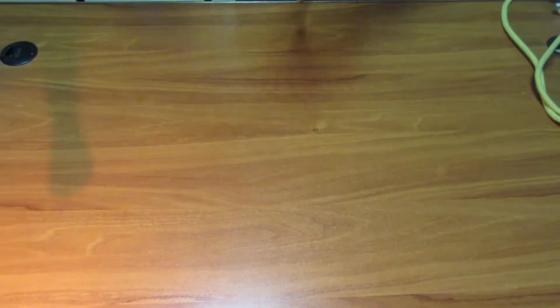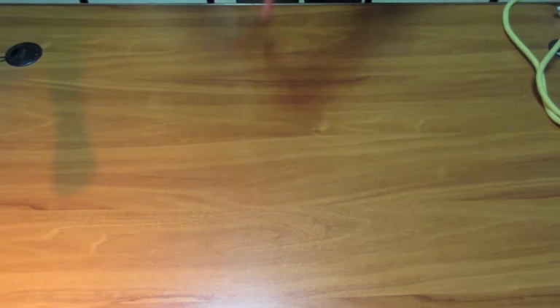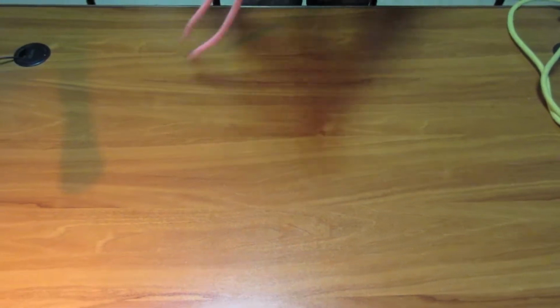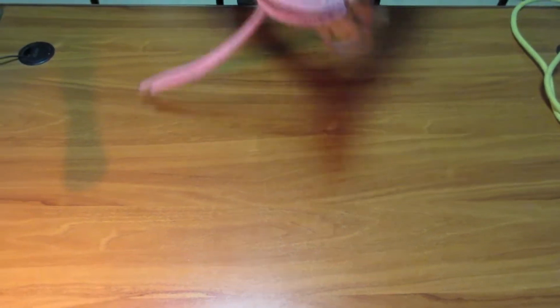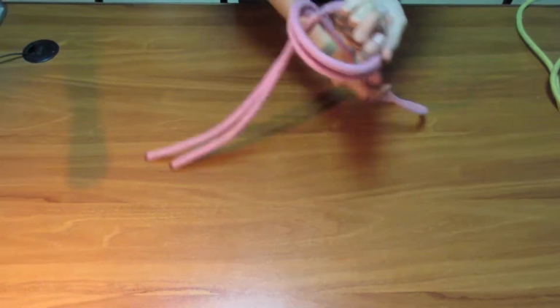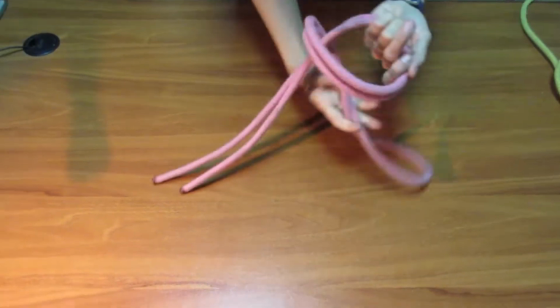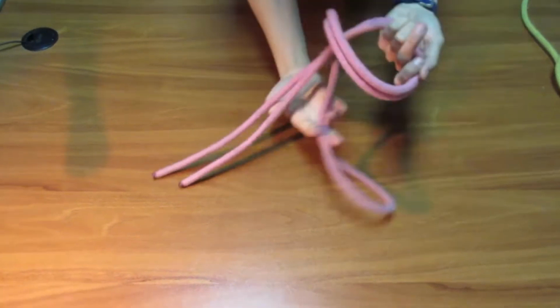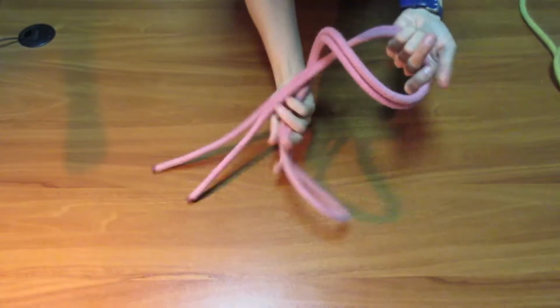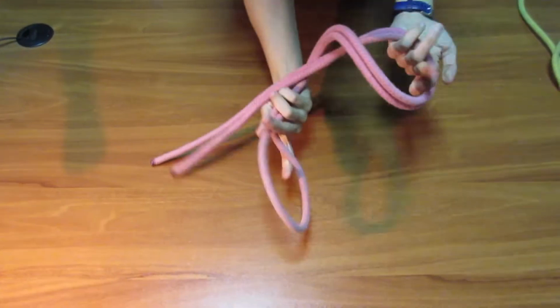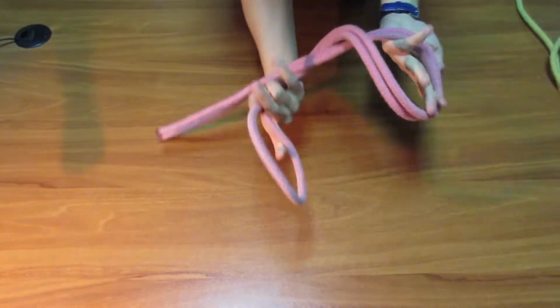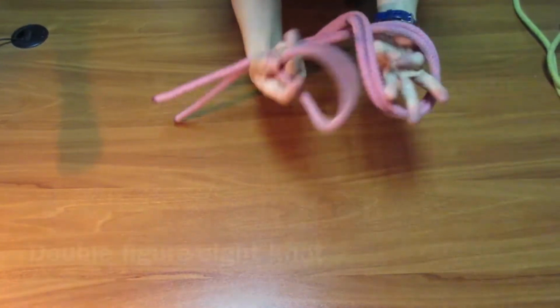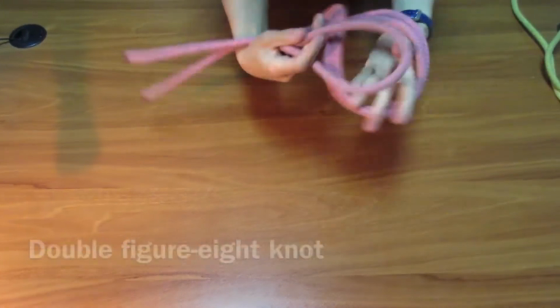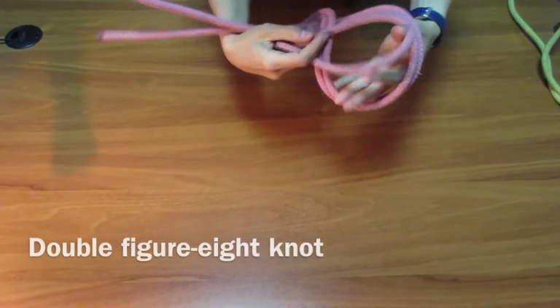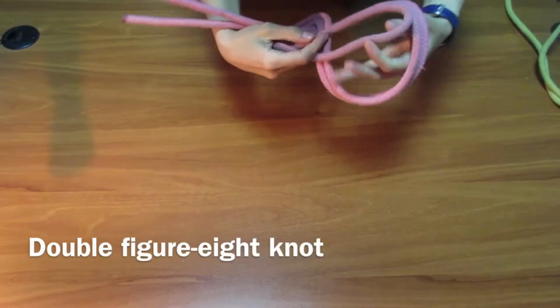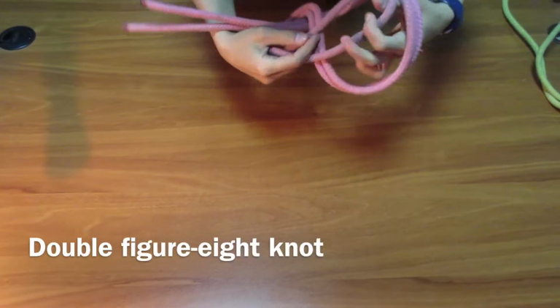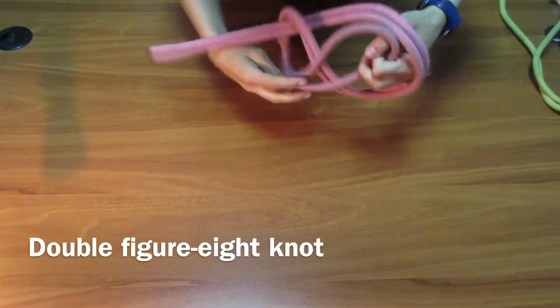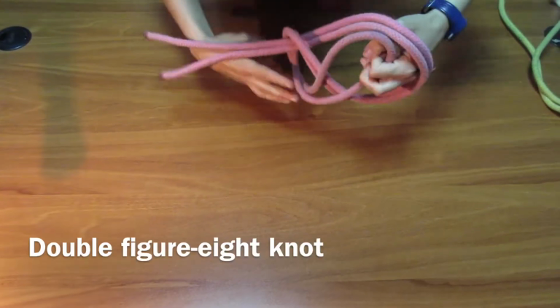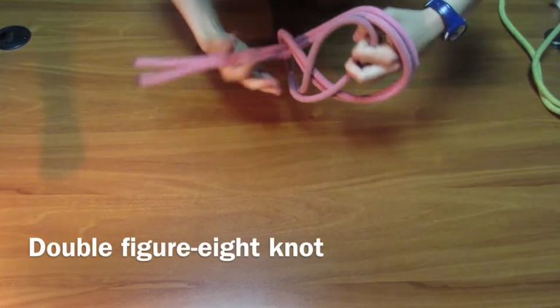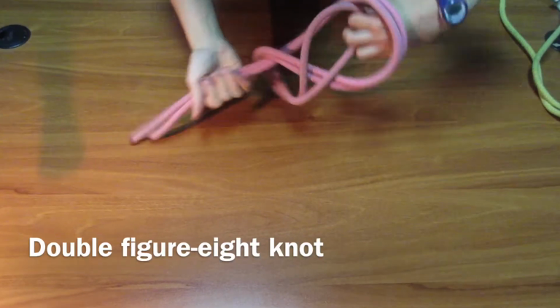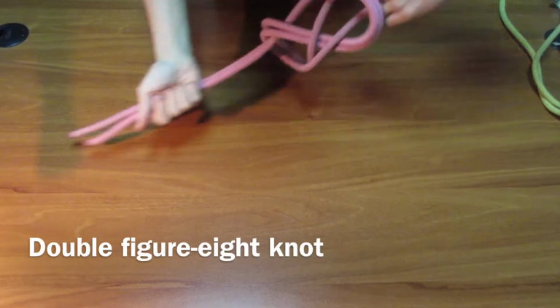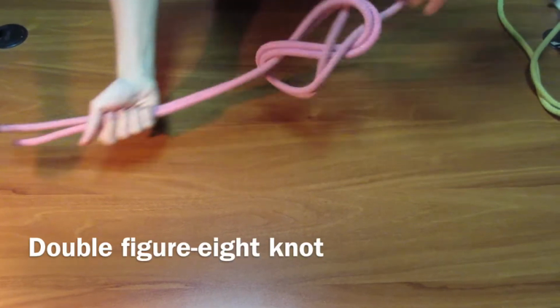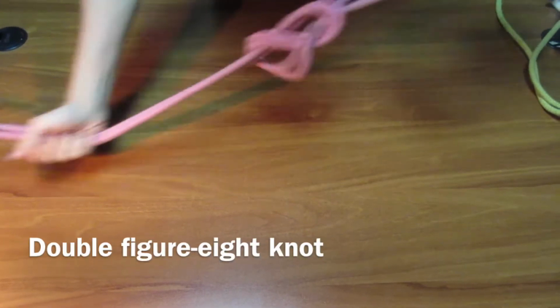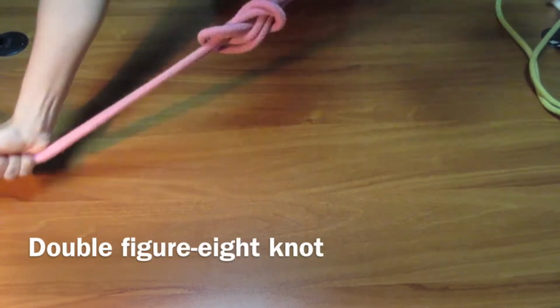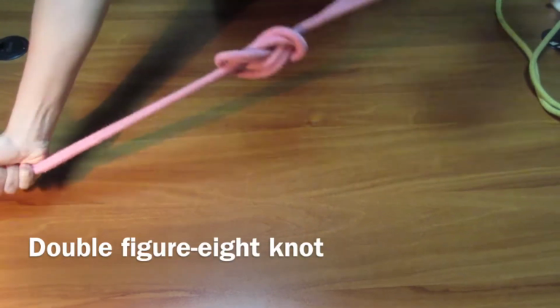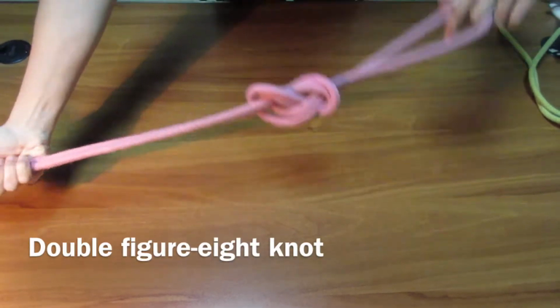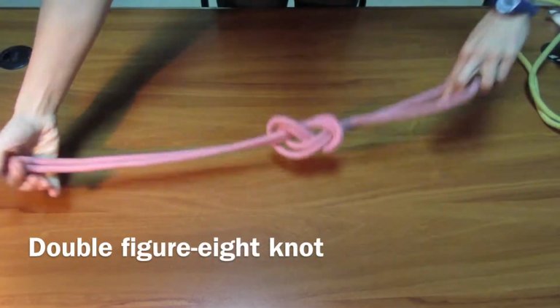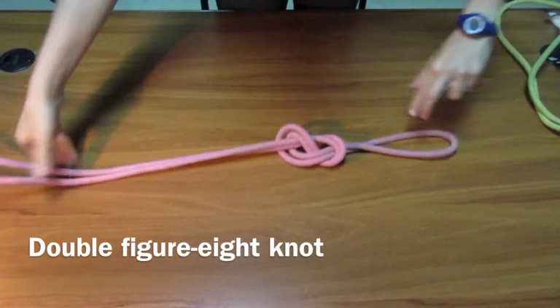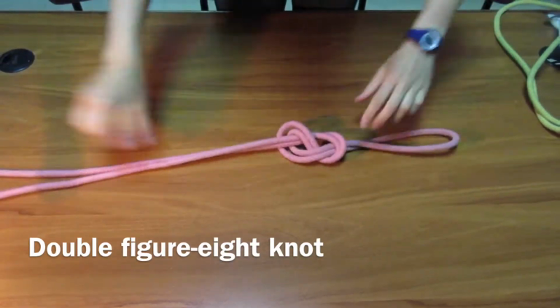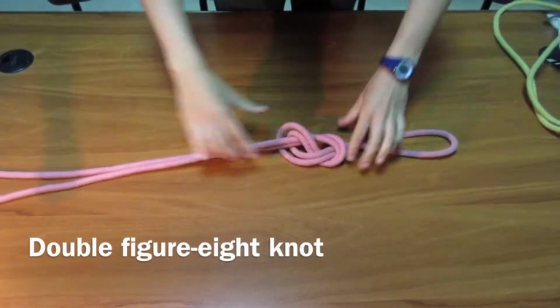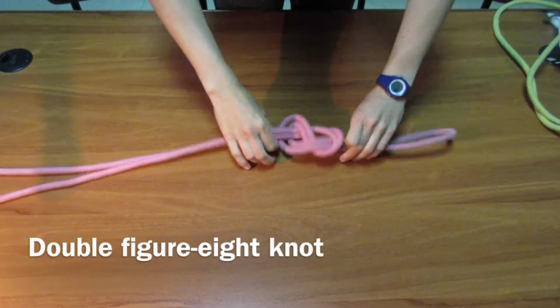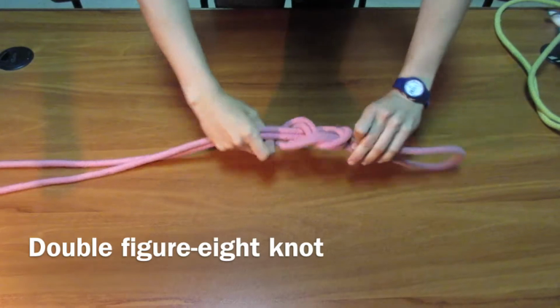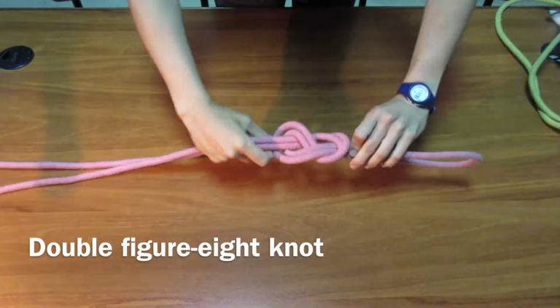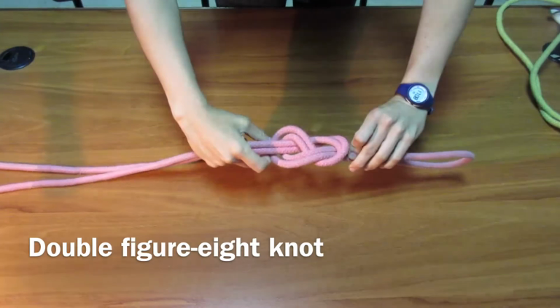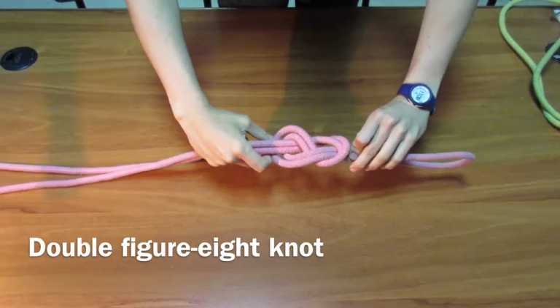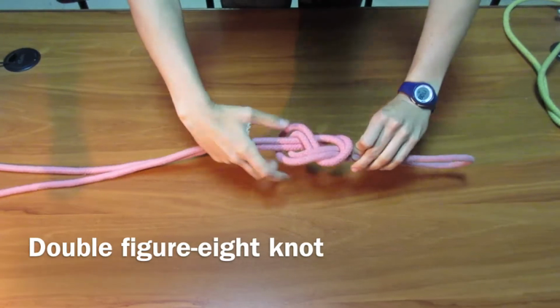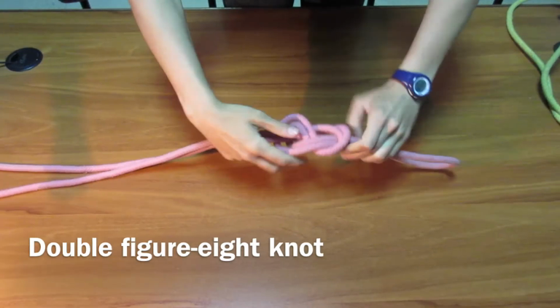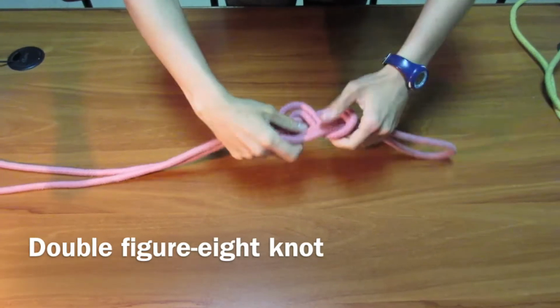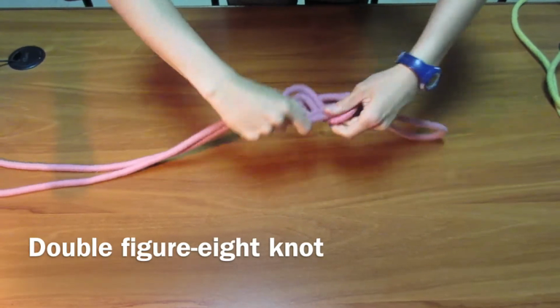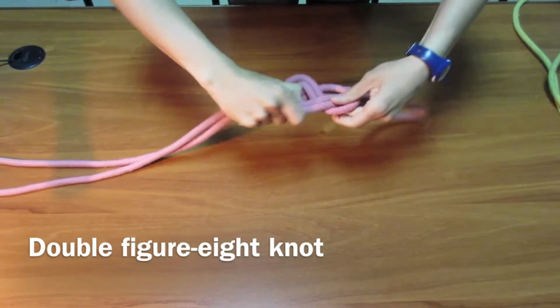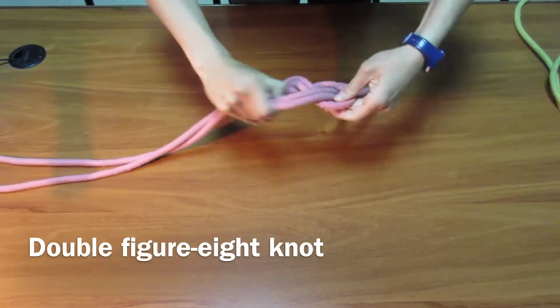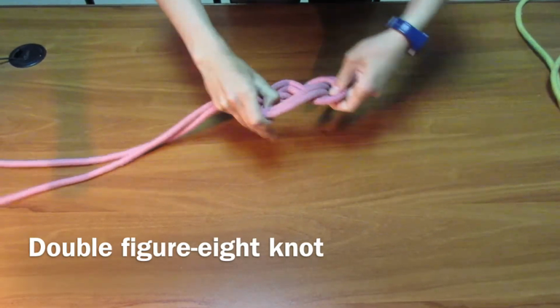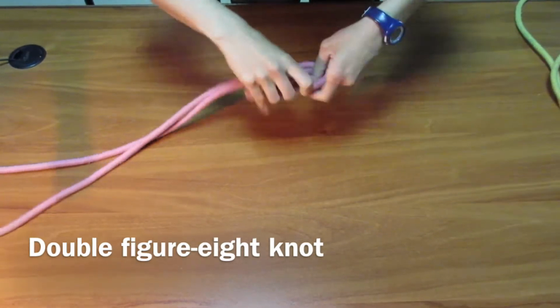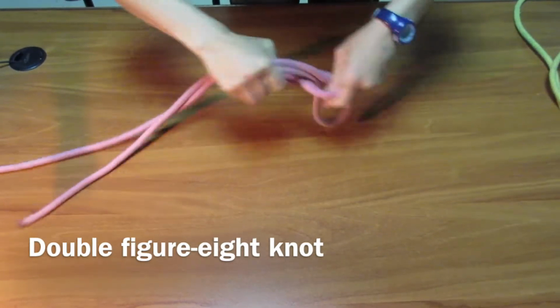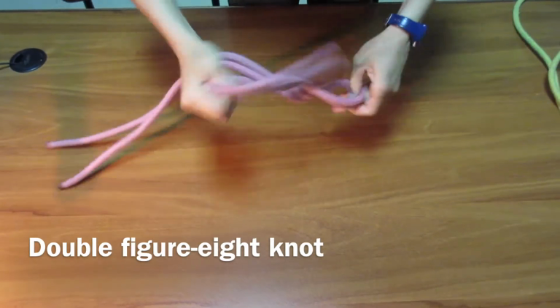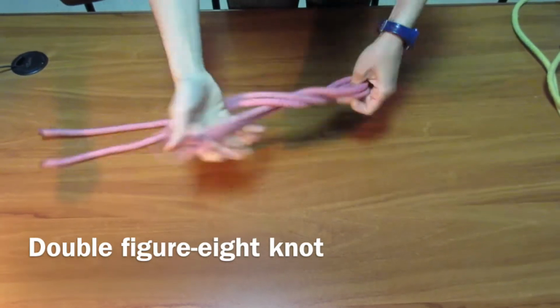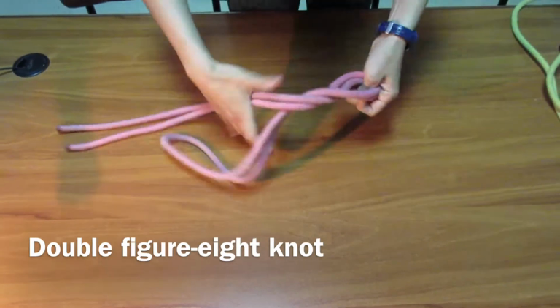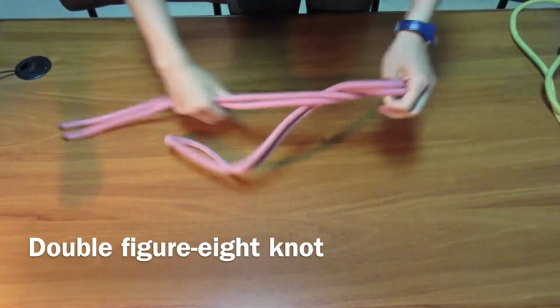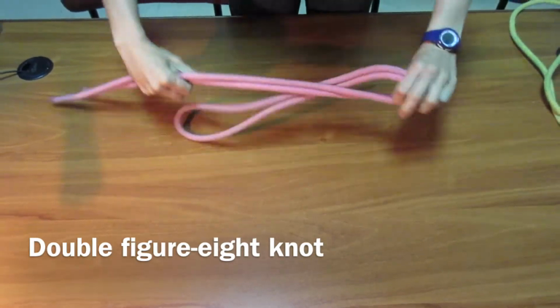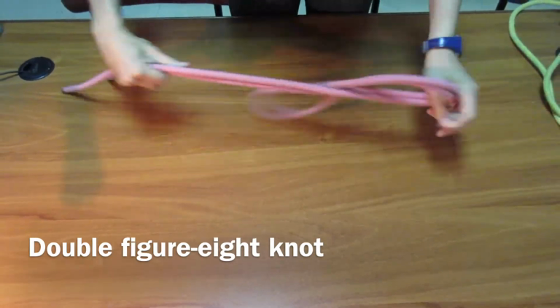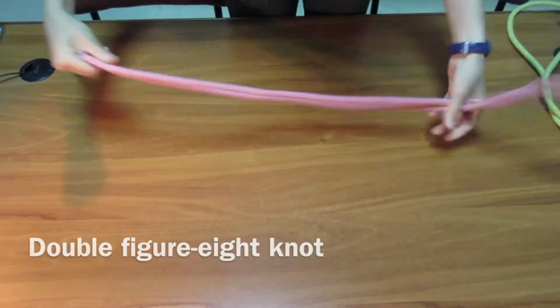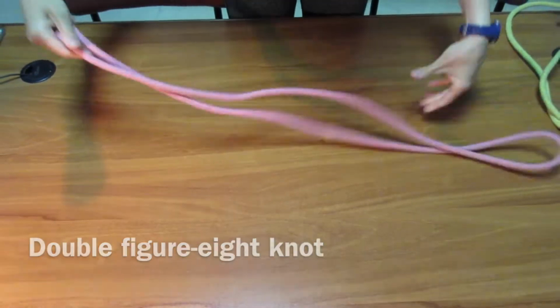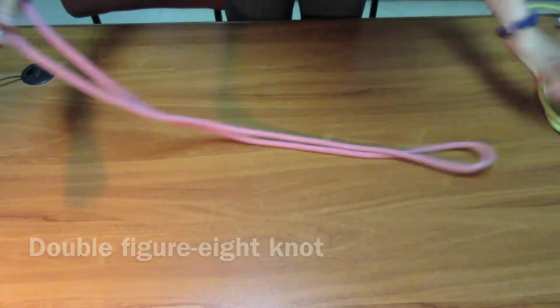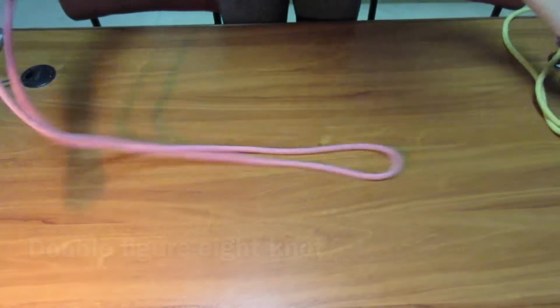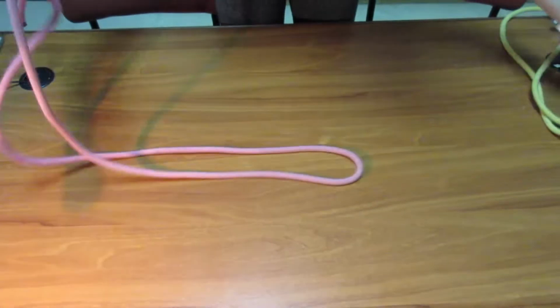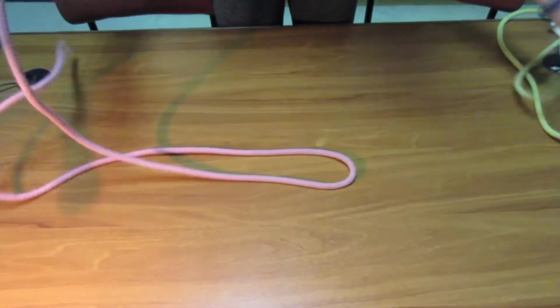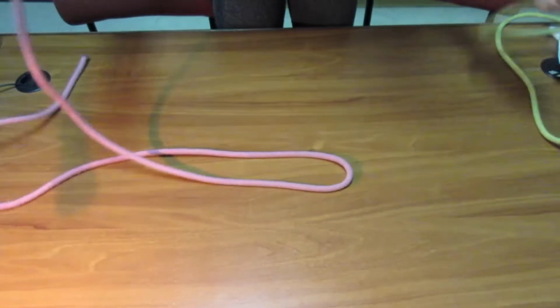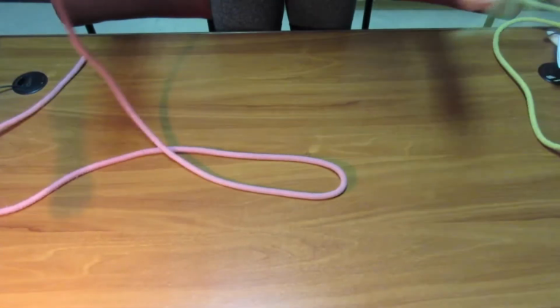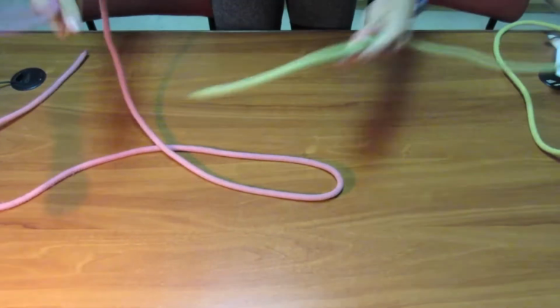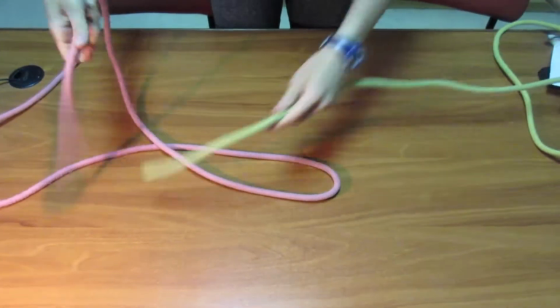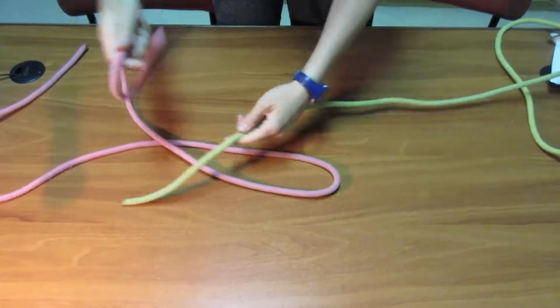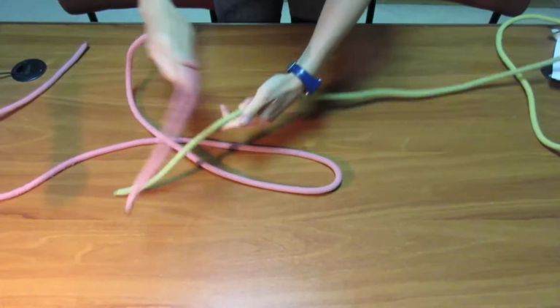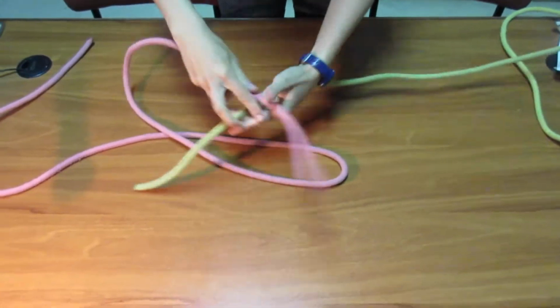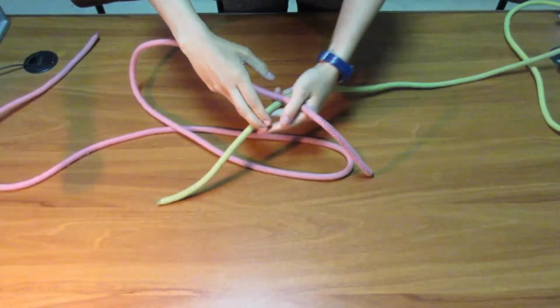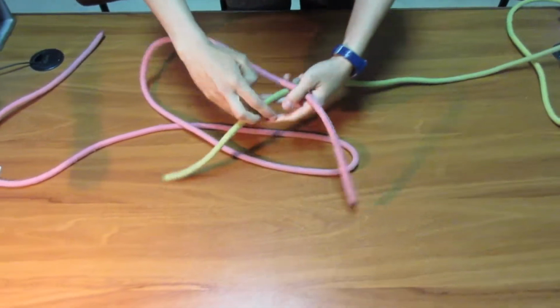Let's go with the double eight figure. And now with the fisherman's knot.